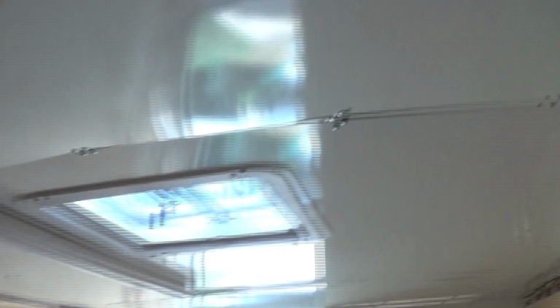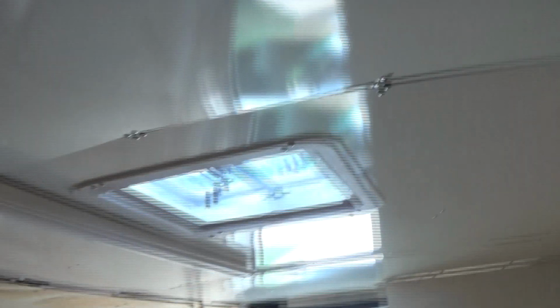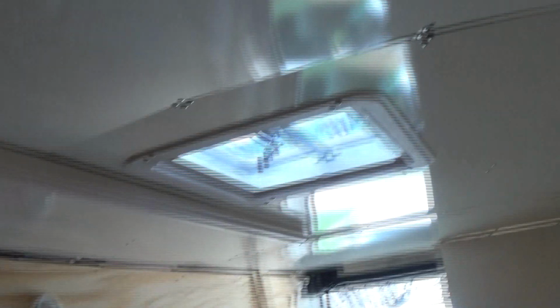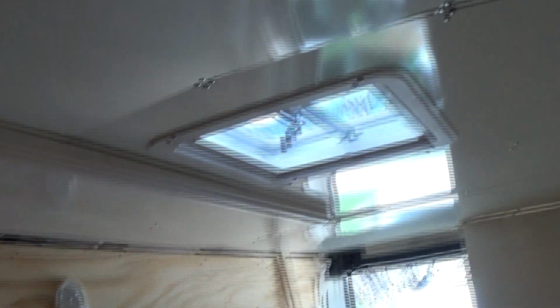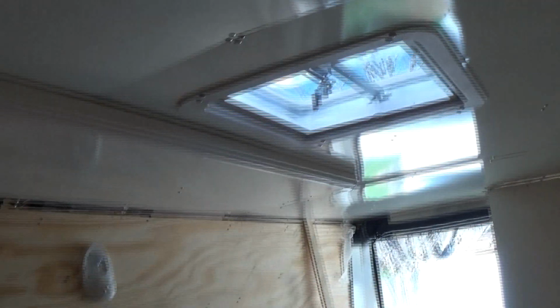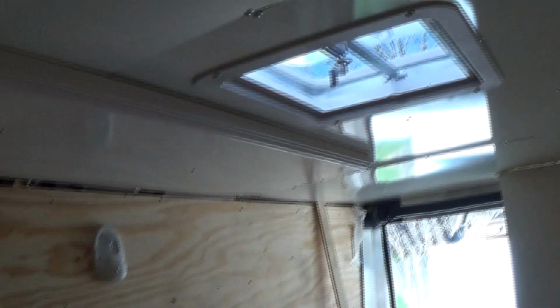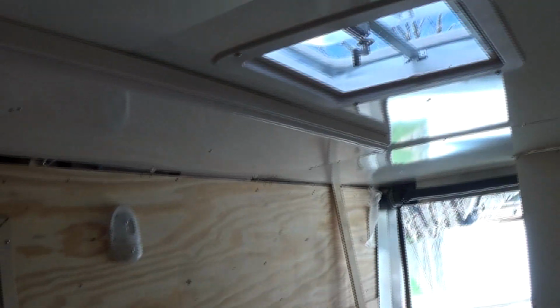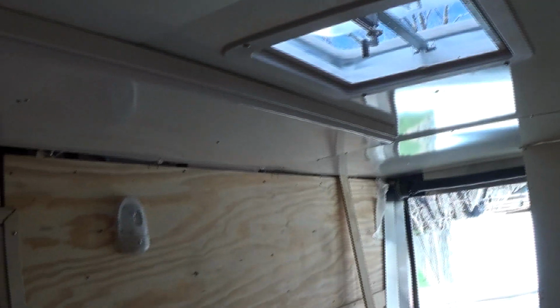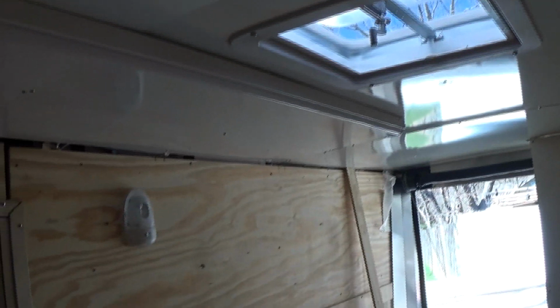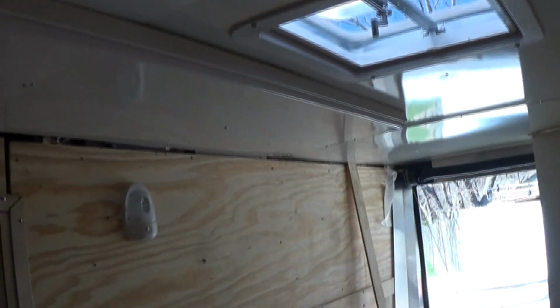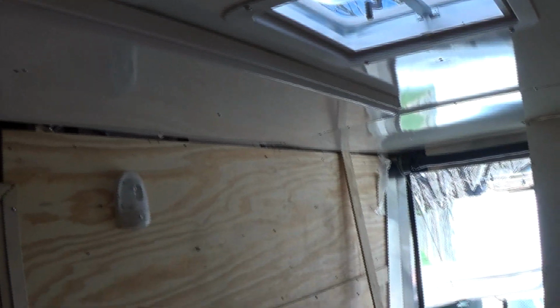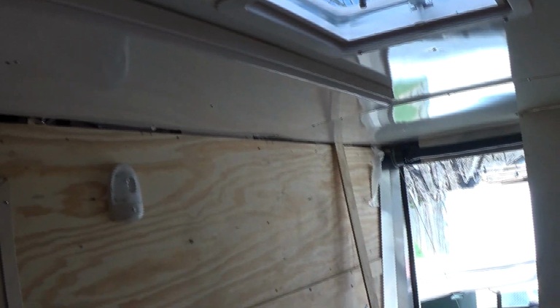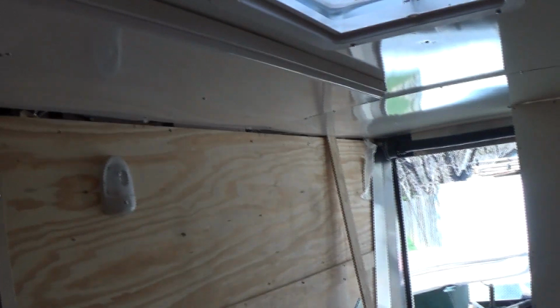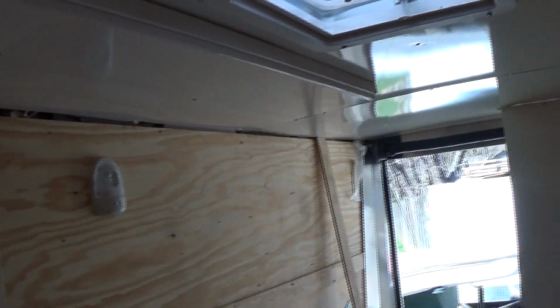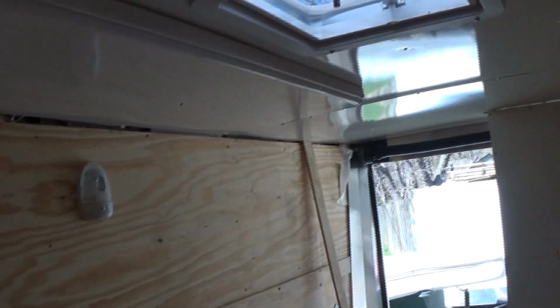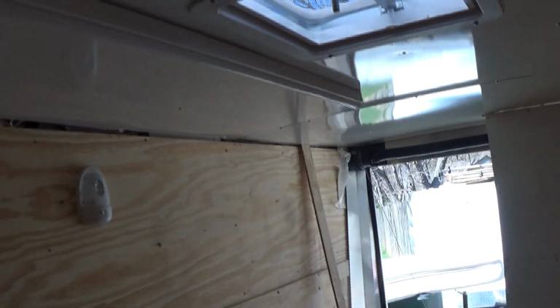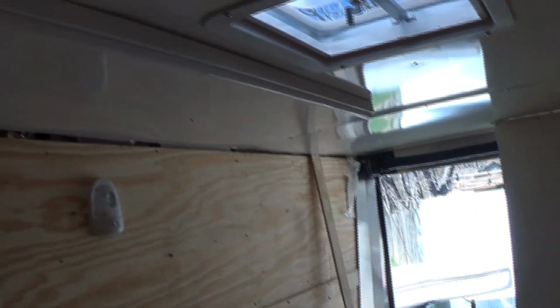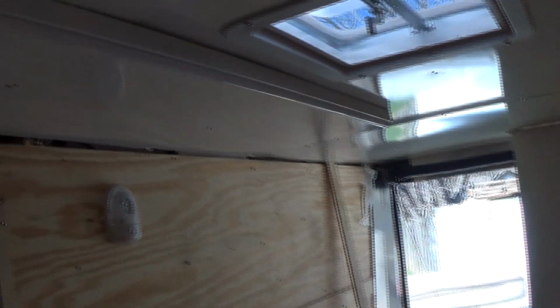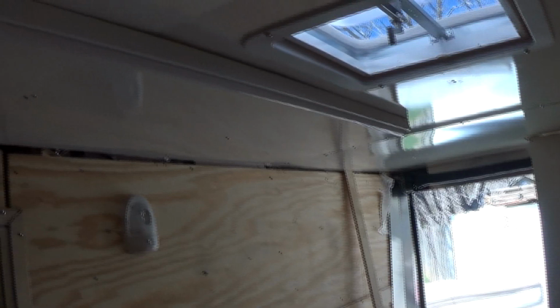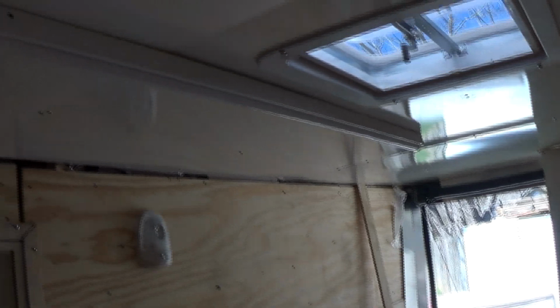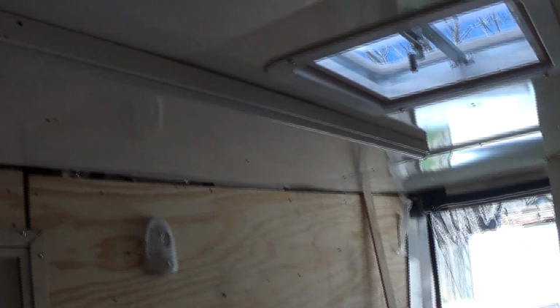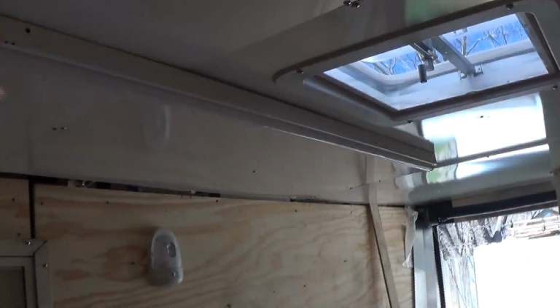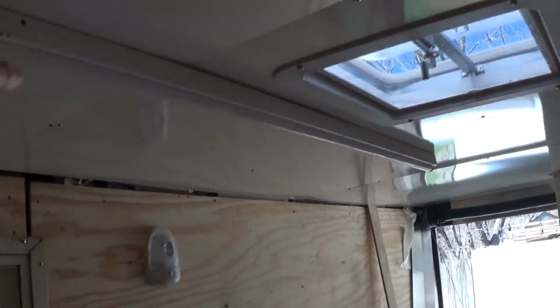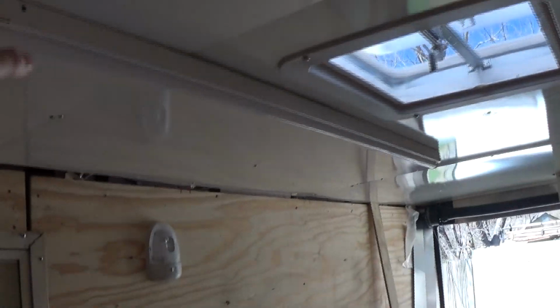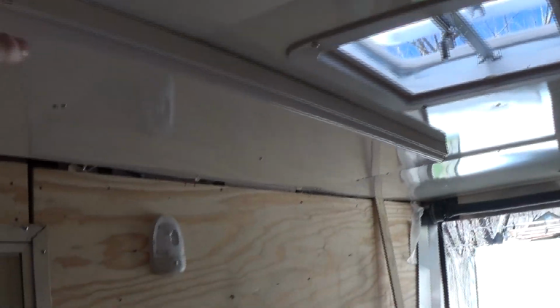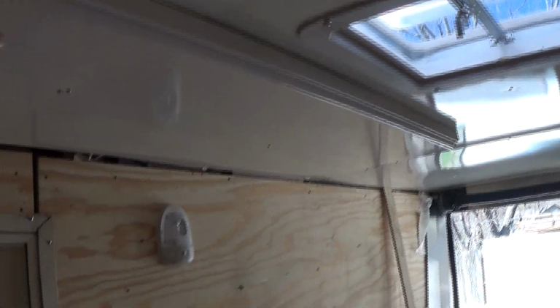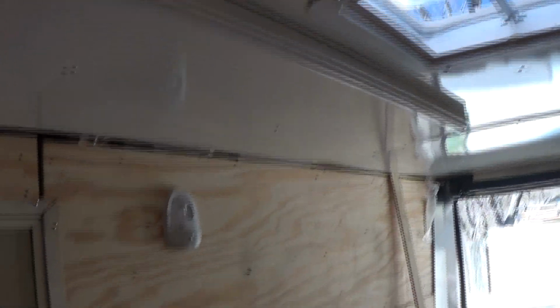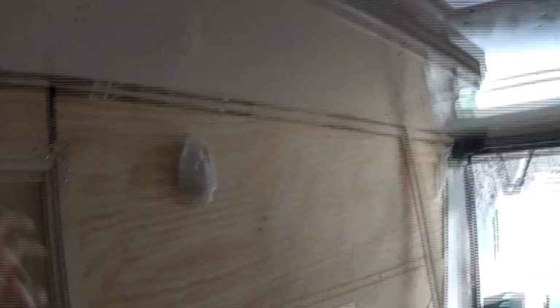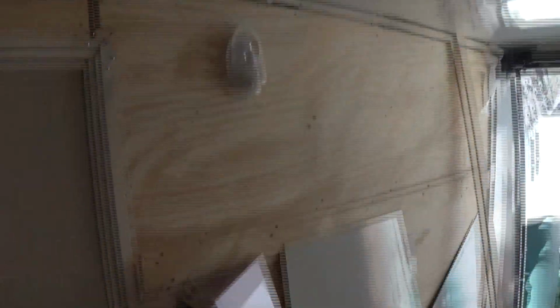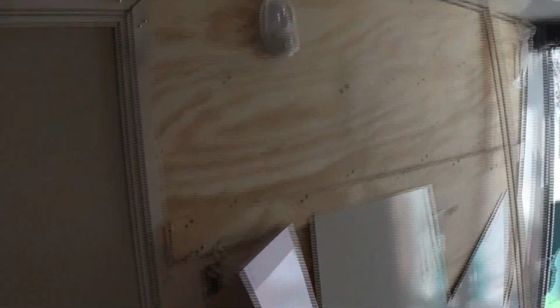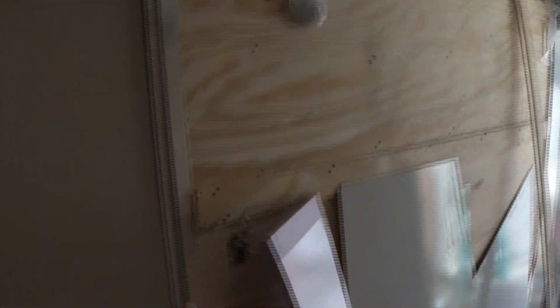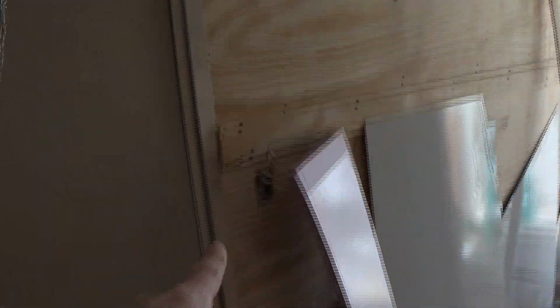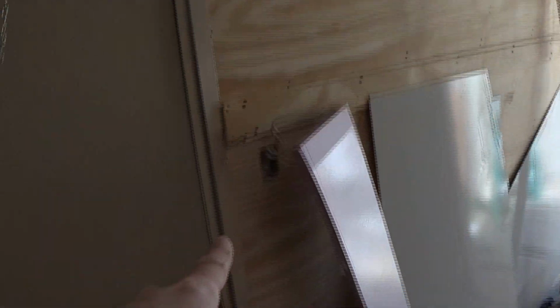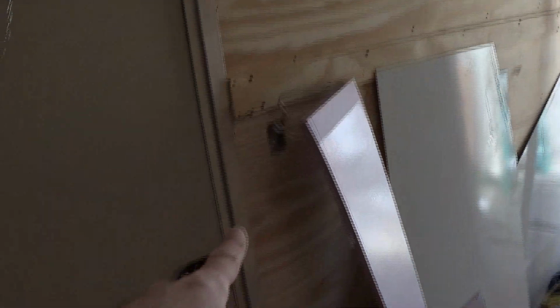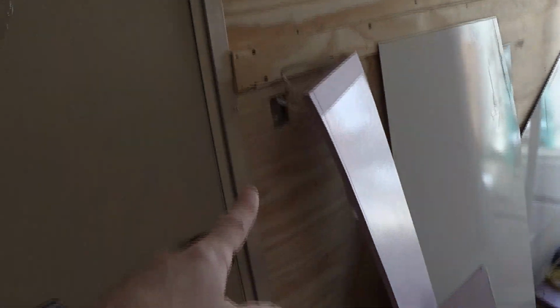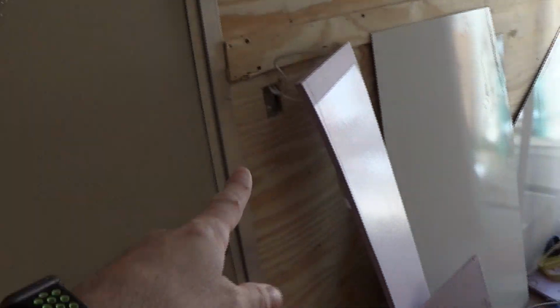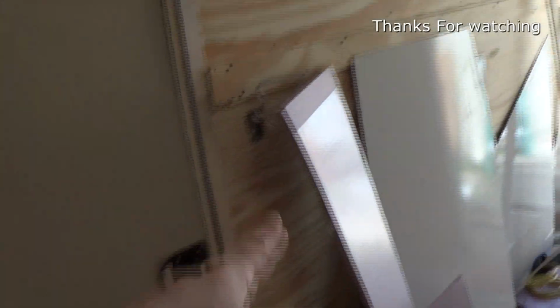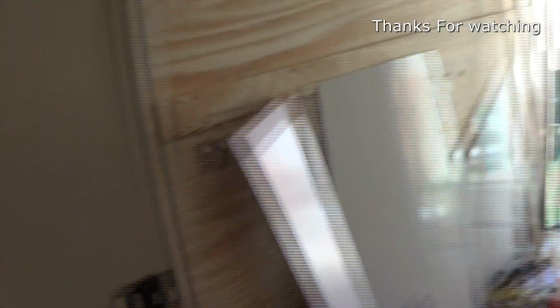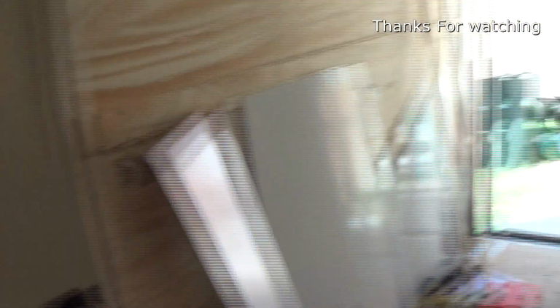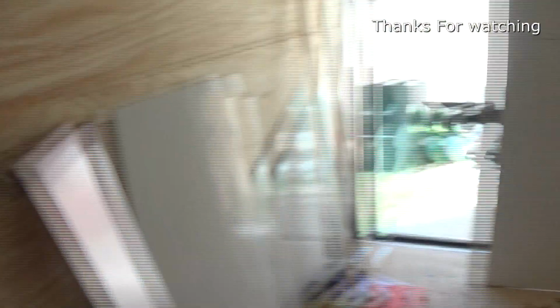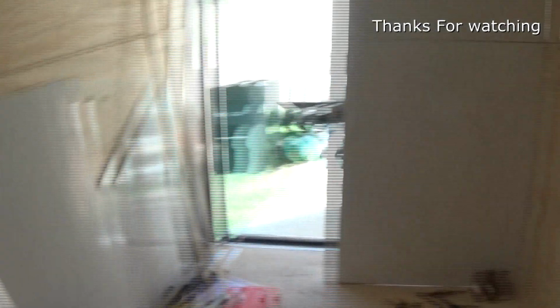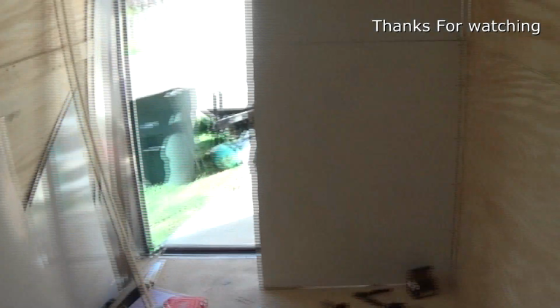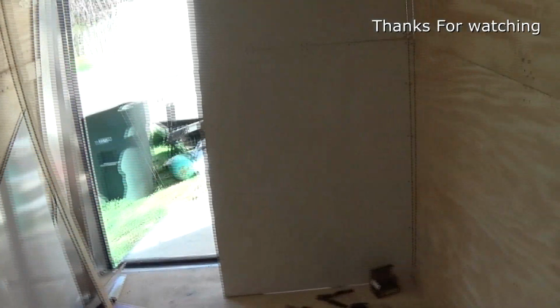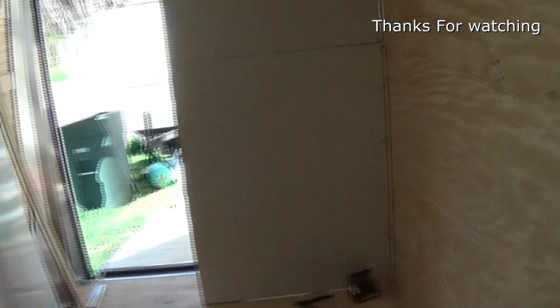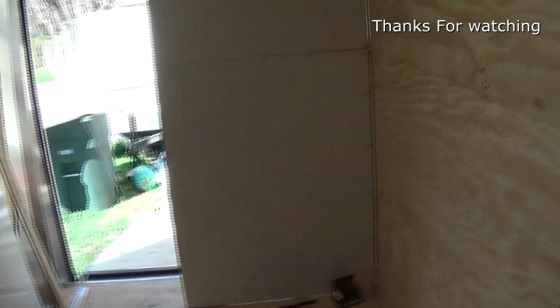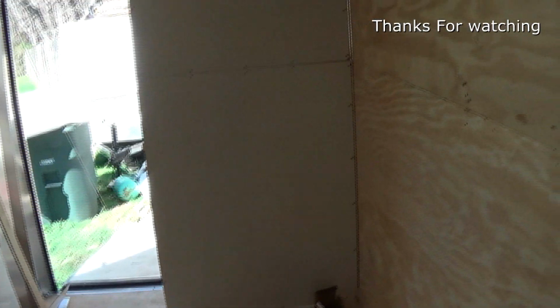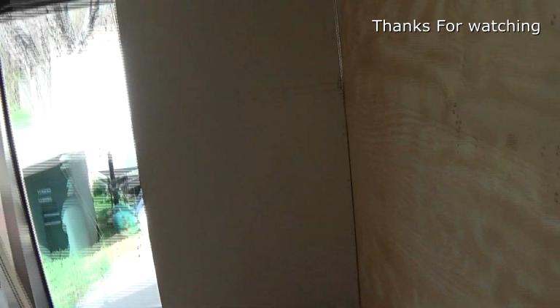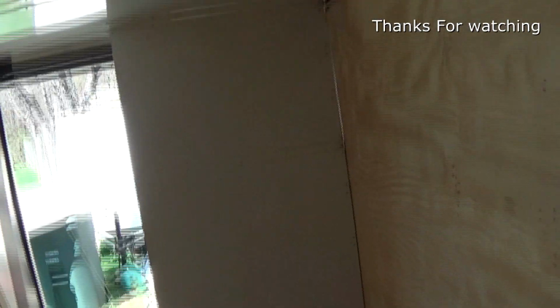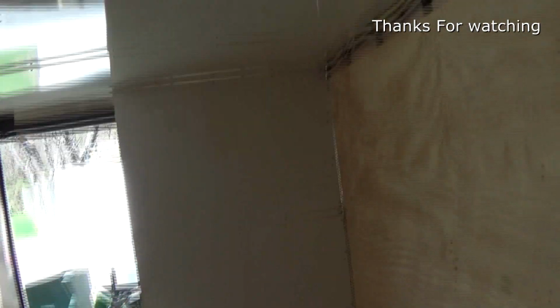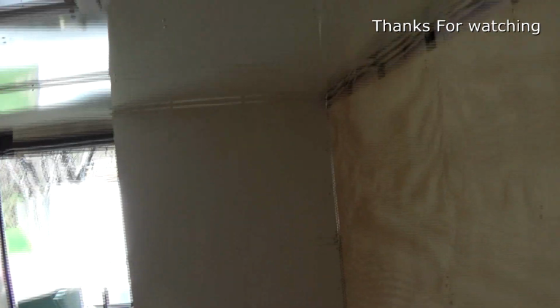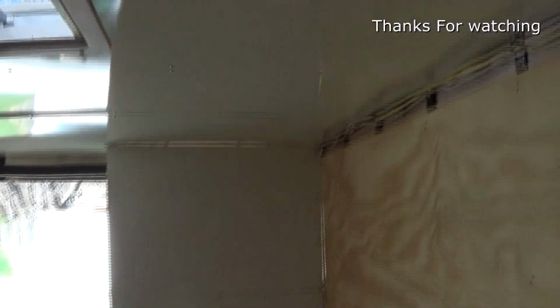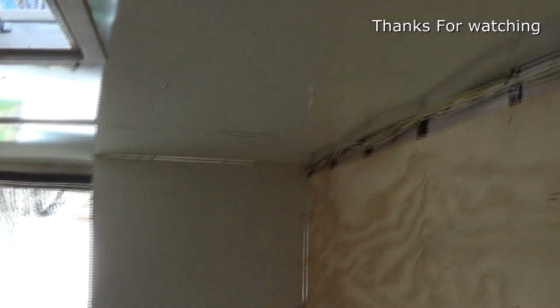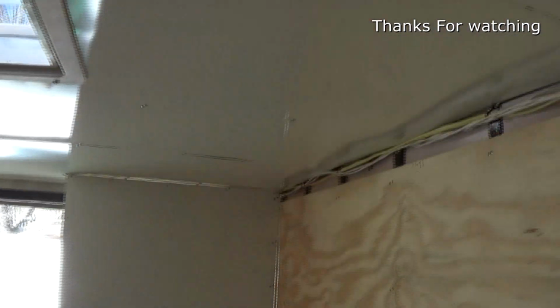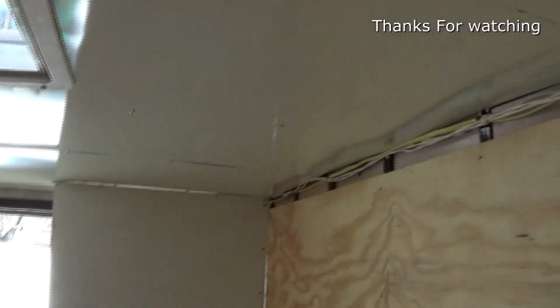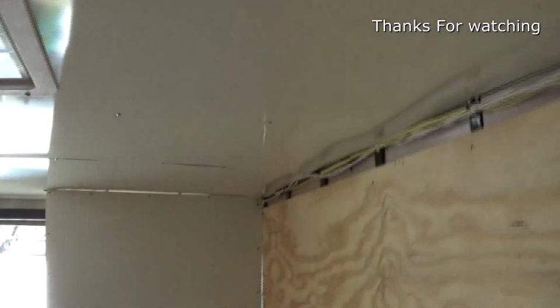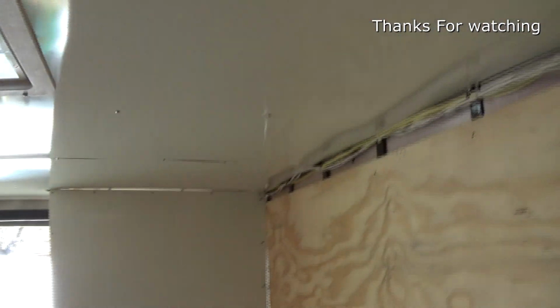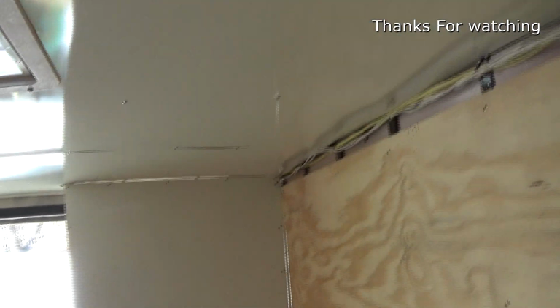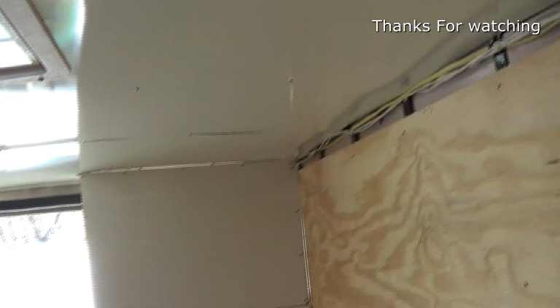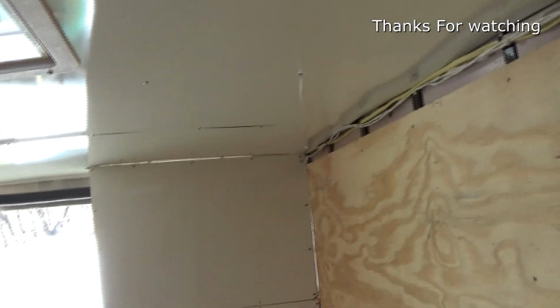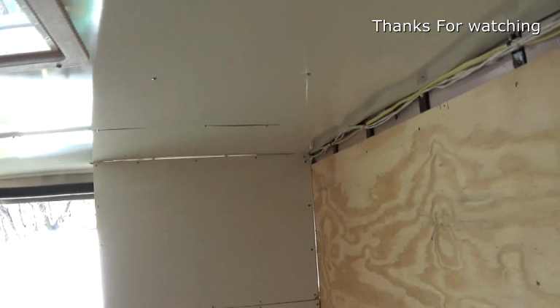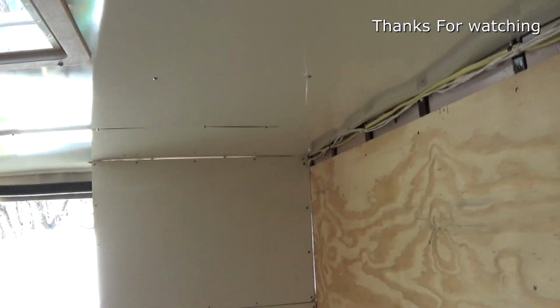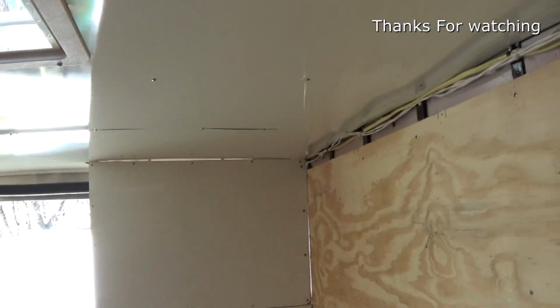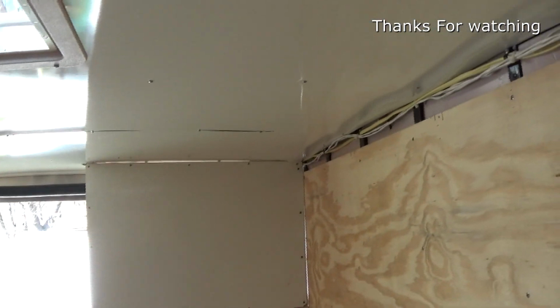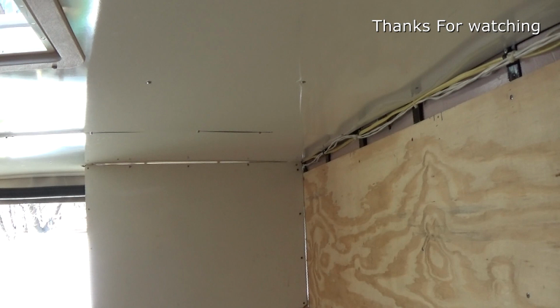It's kind of hard to see, but the roof is done. The lights are in — haven't got the switch in yet, but it's slowly coming along.